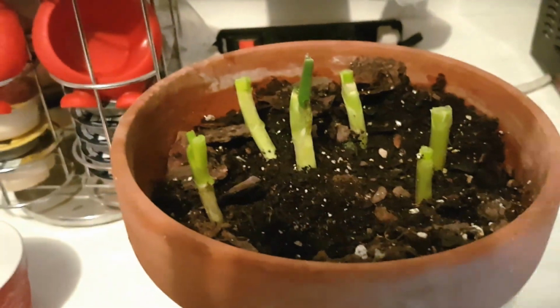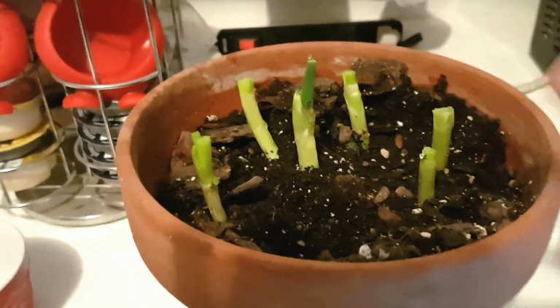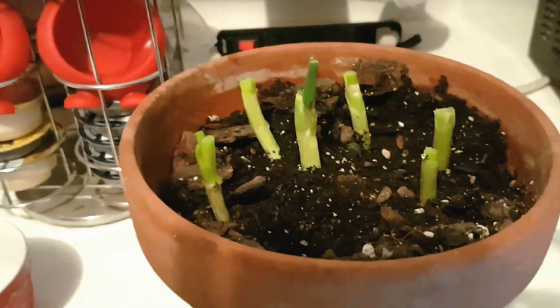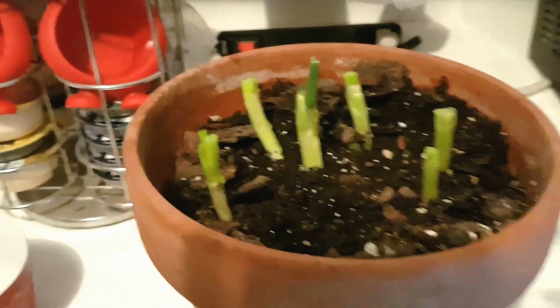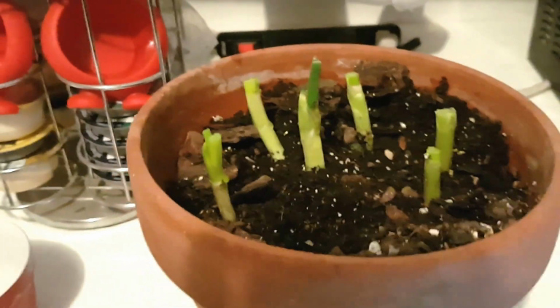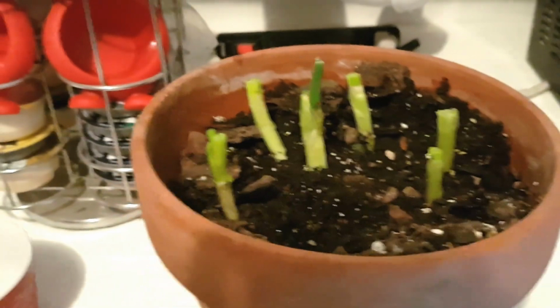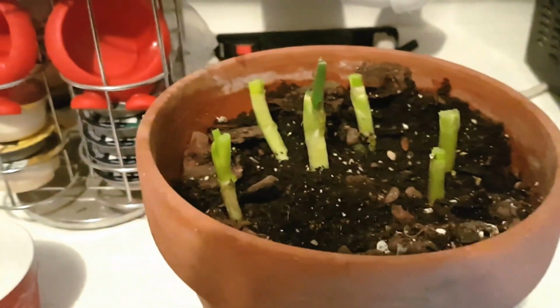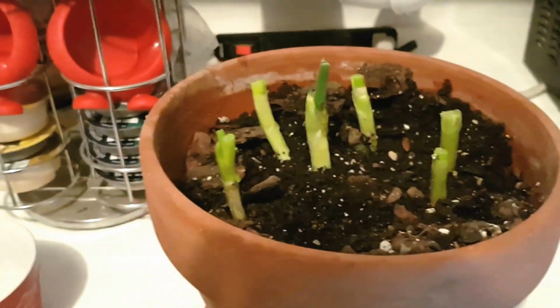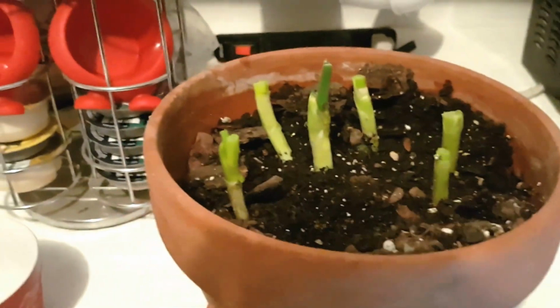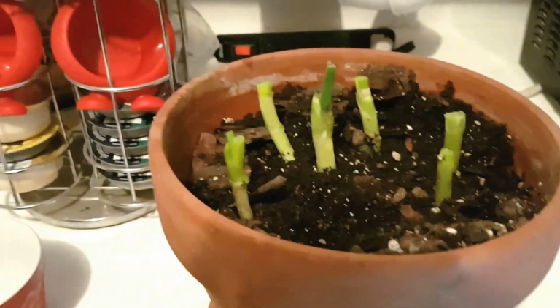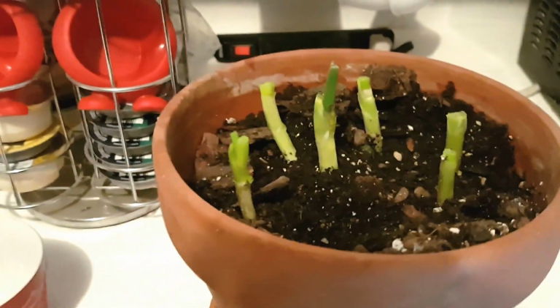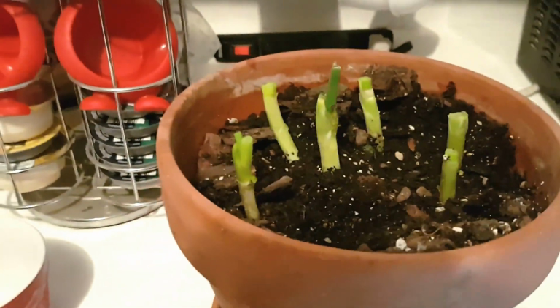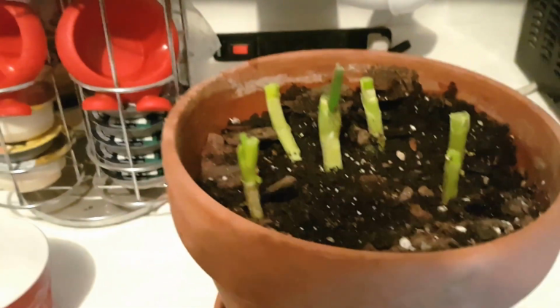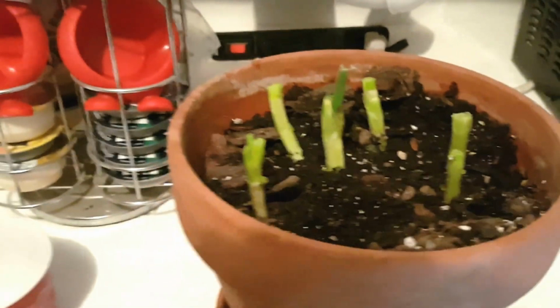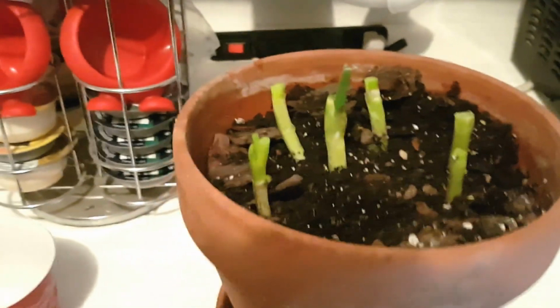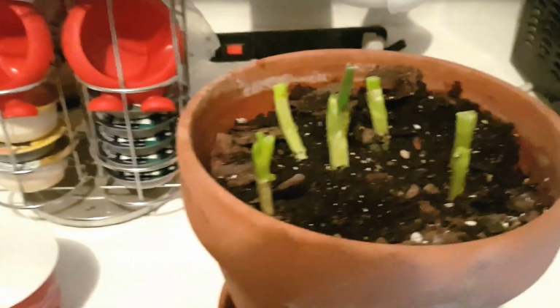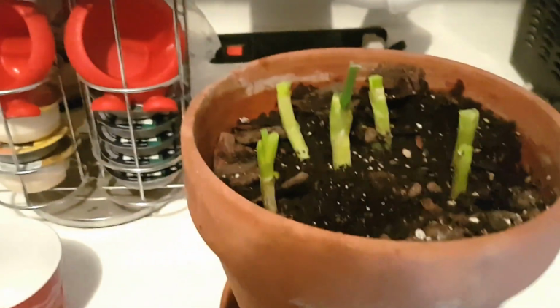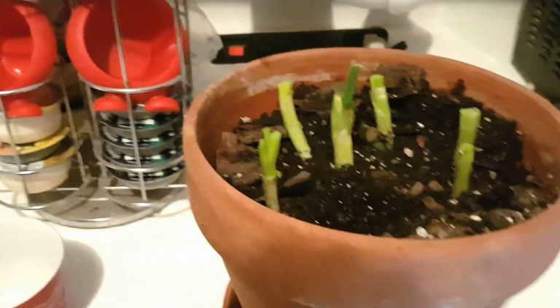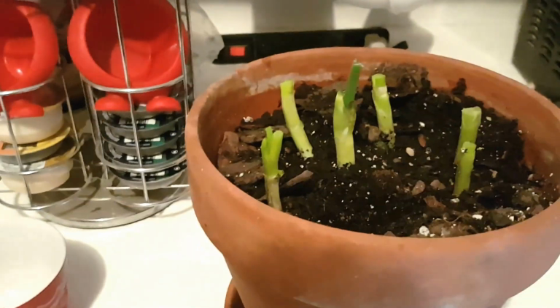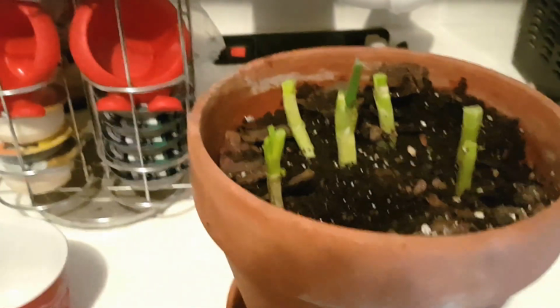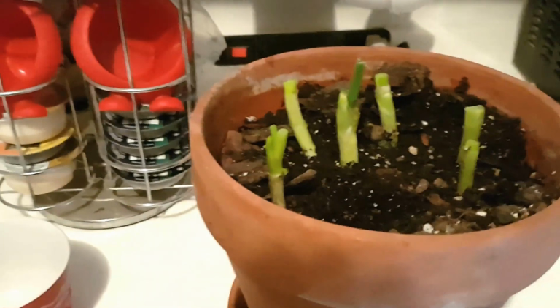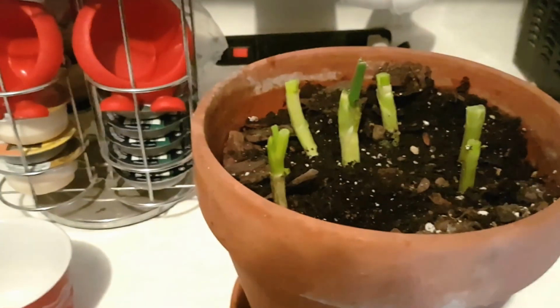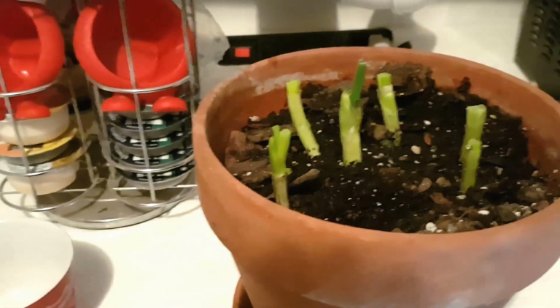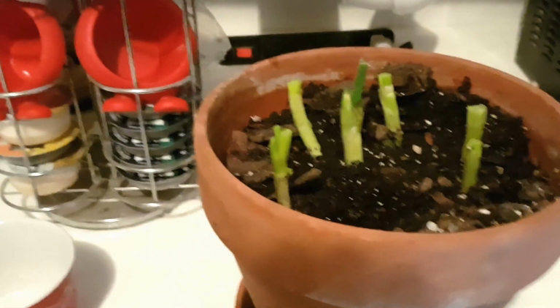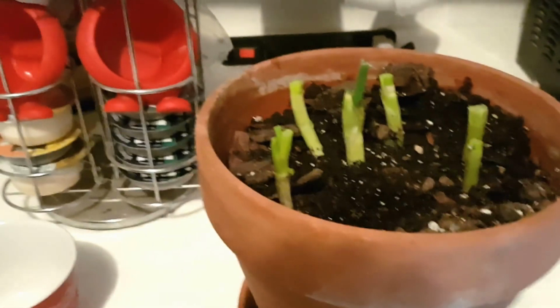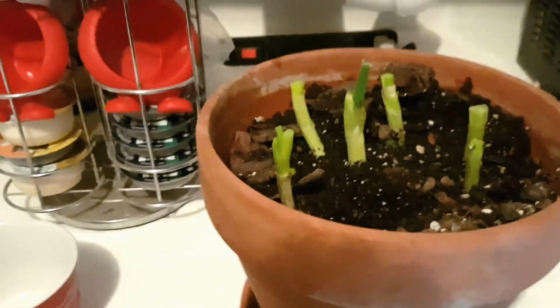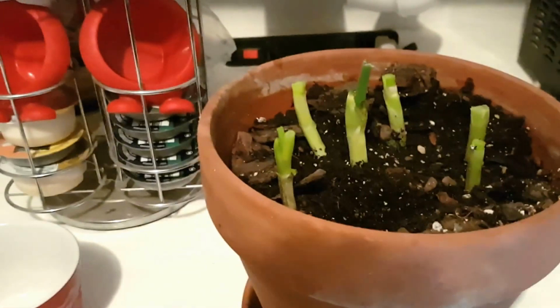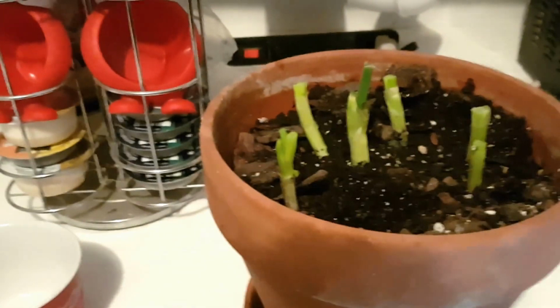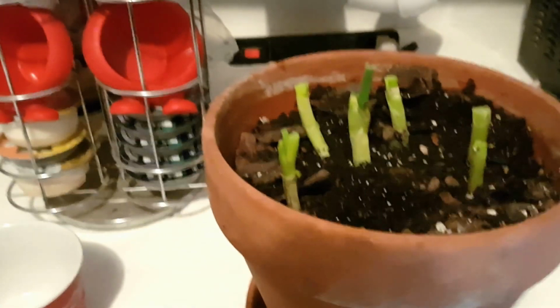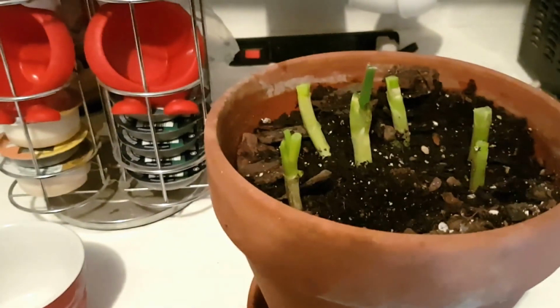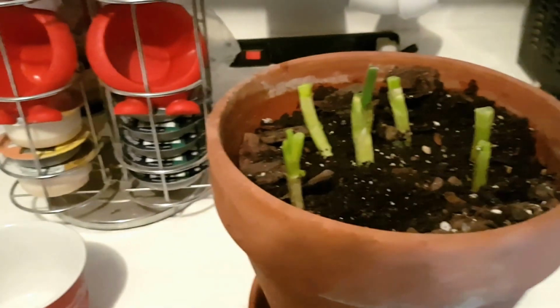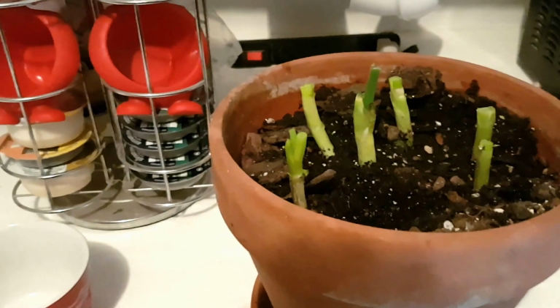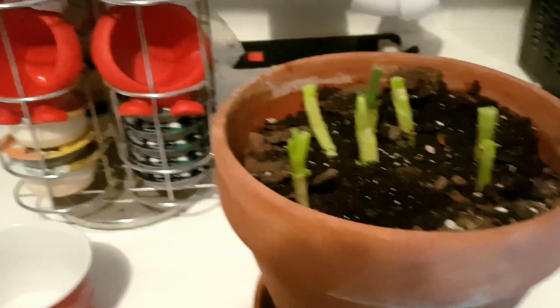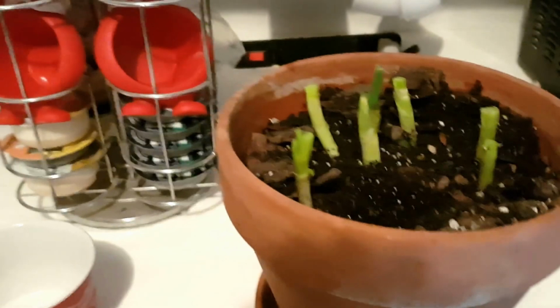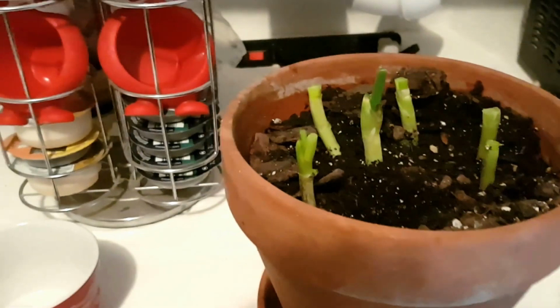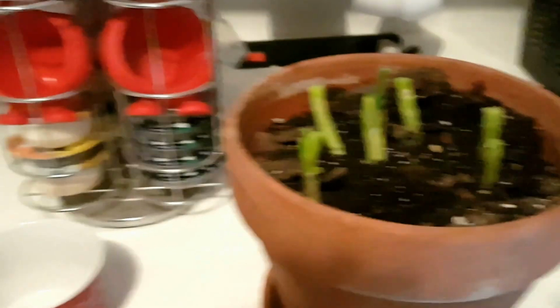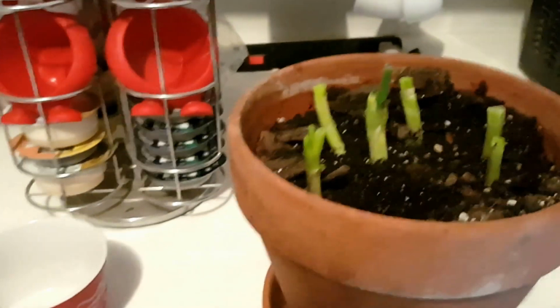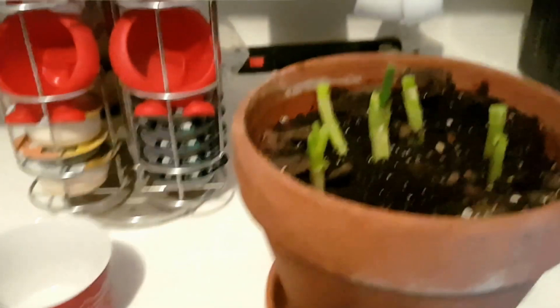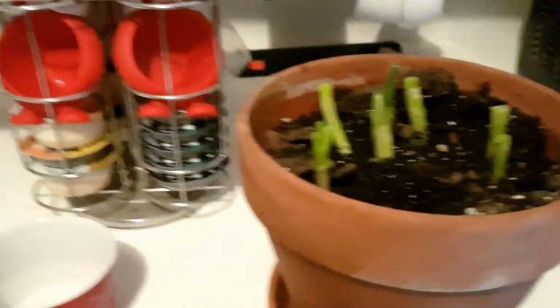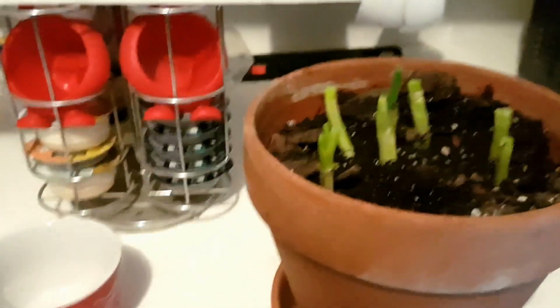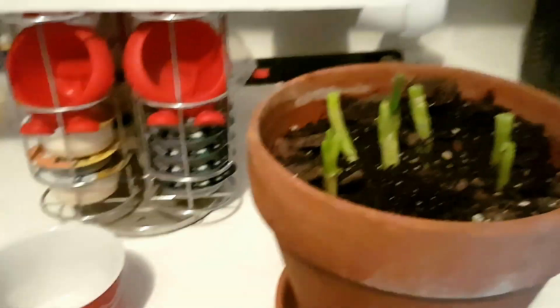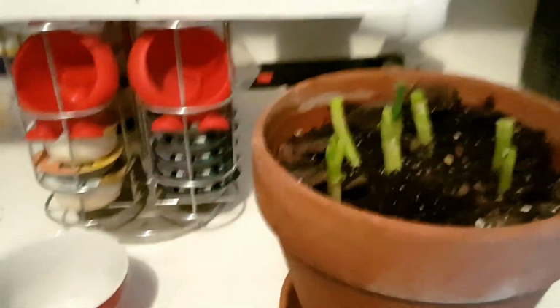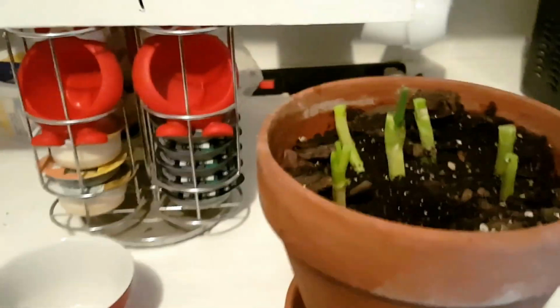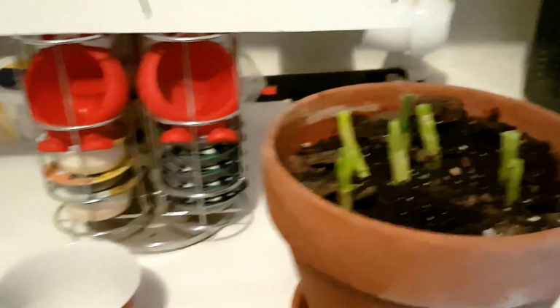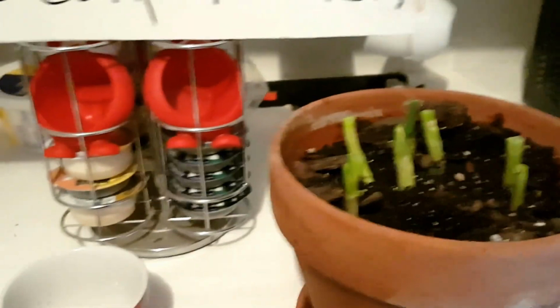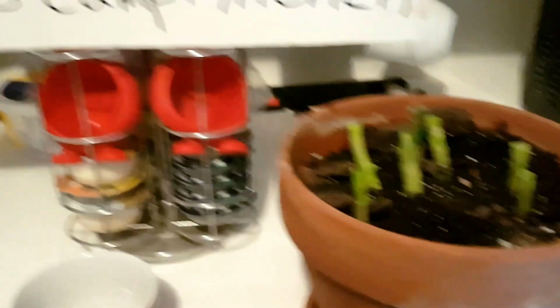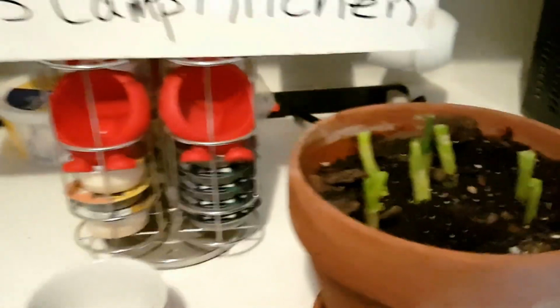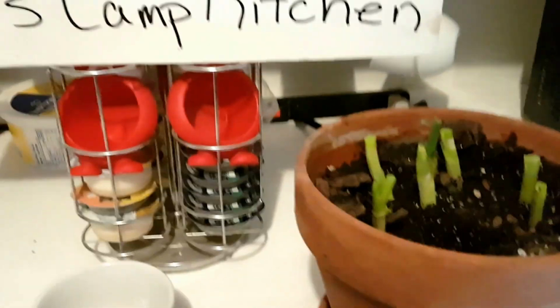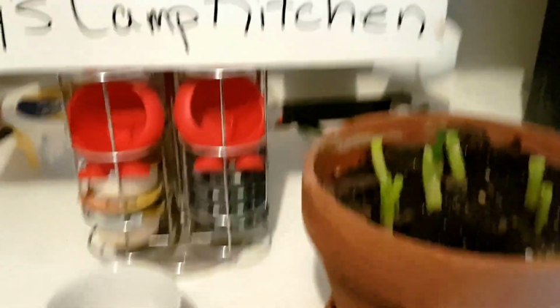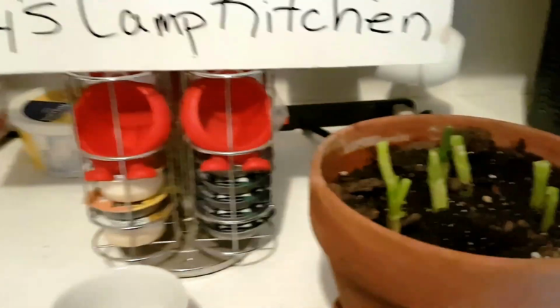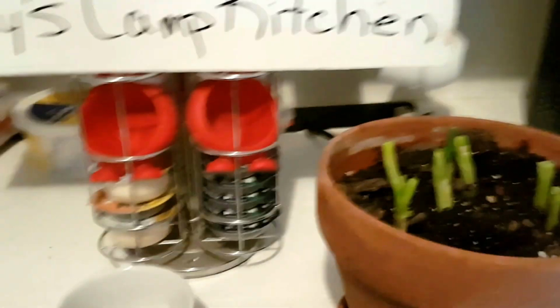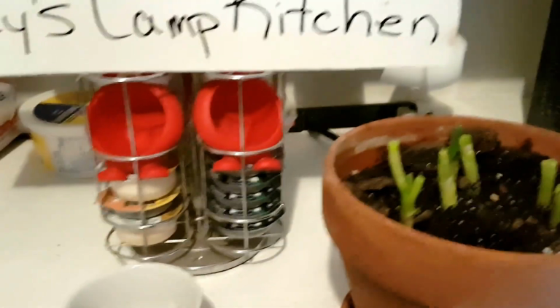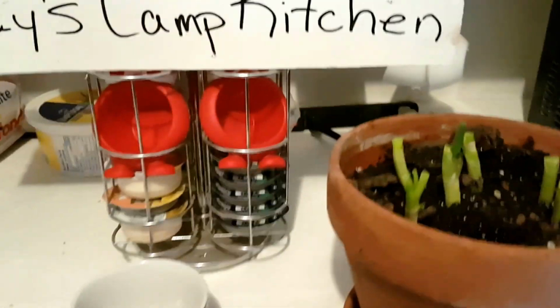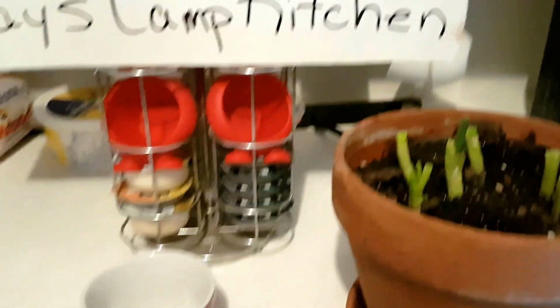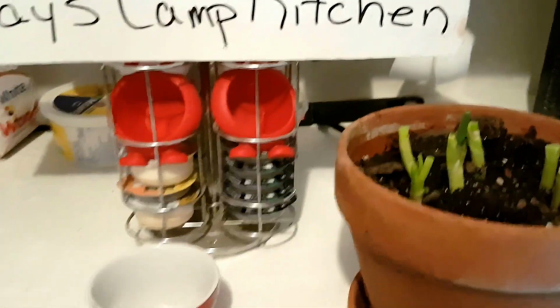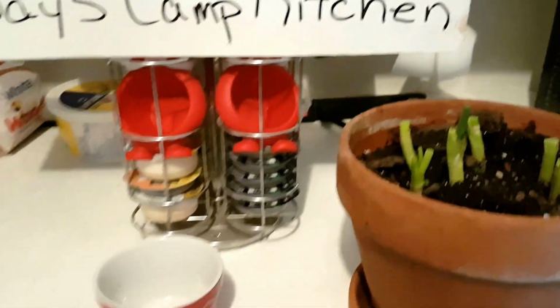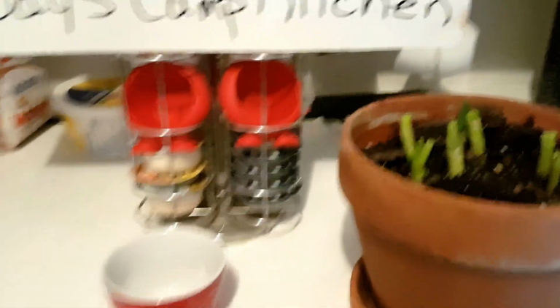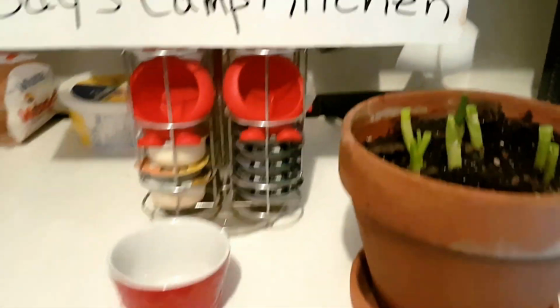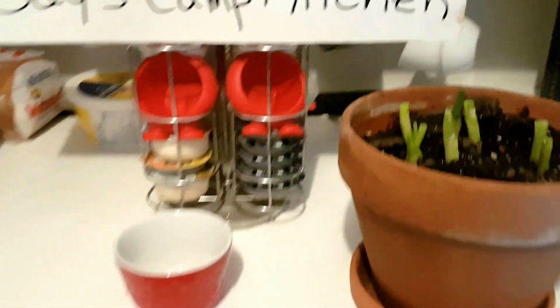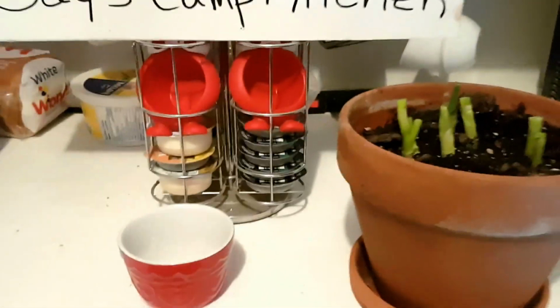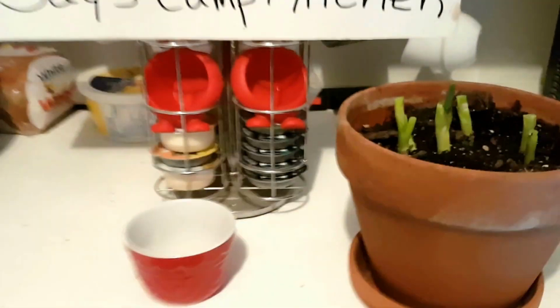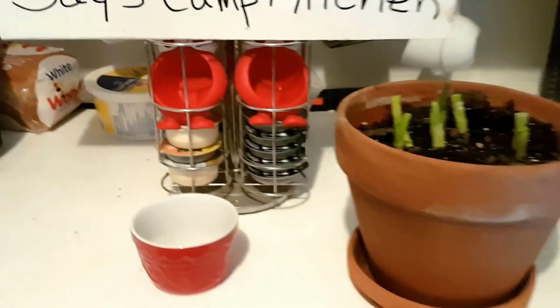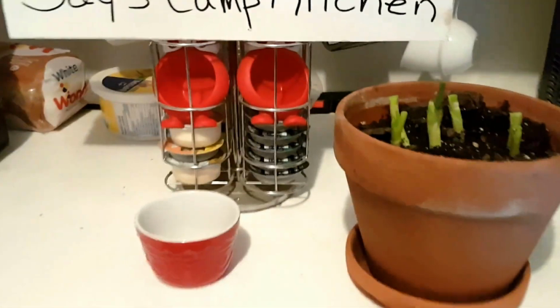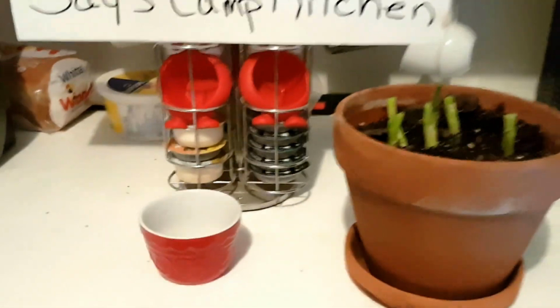I just watered this plant. I usually try to water my plants weekly. If you find it's a little drier, you're going to want to water it a little sooner.